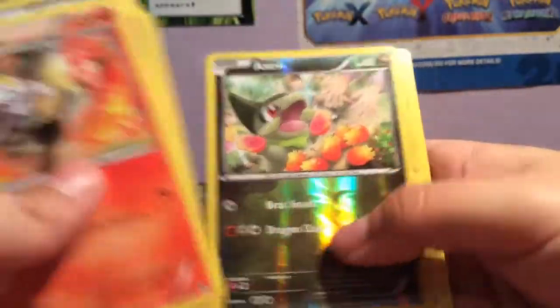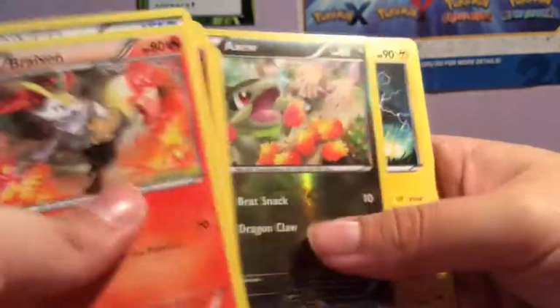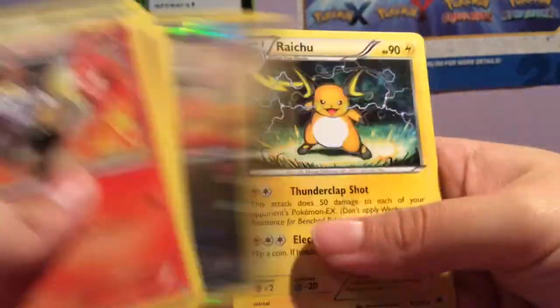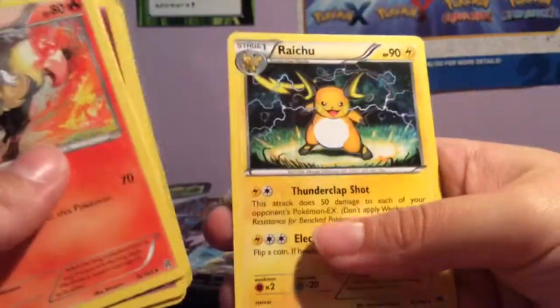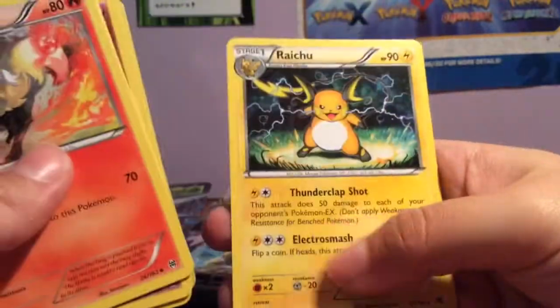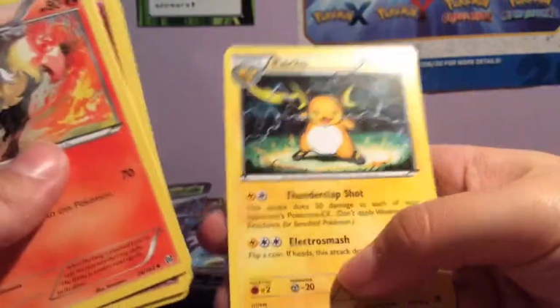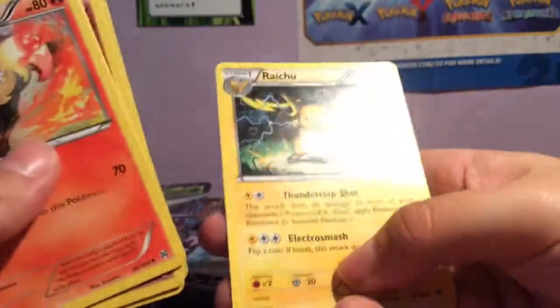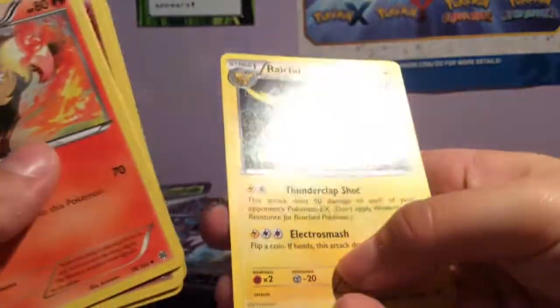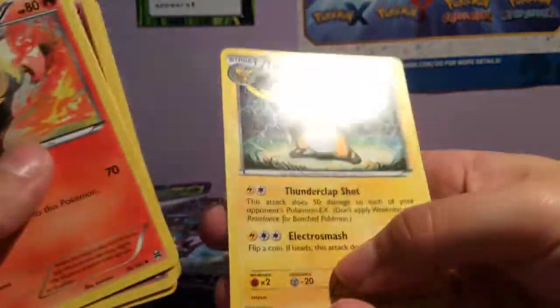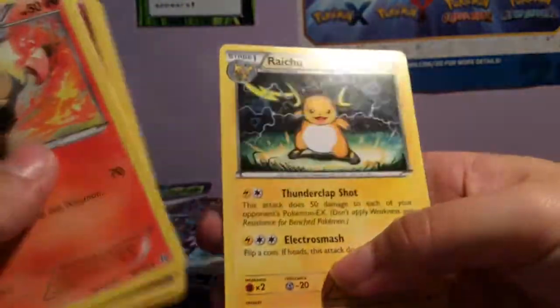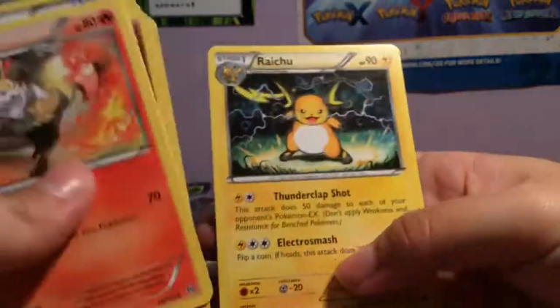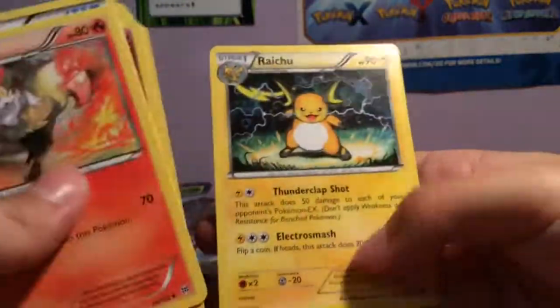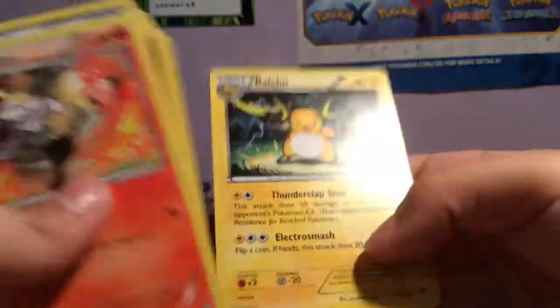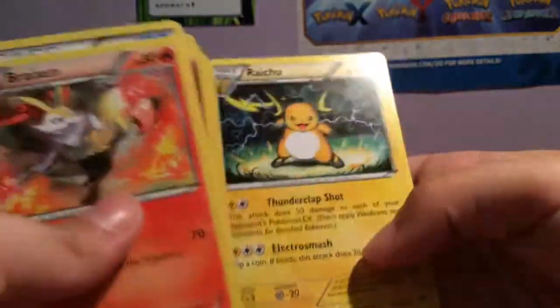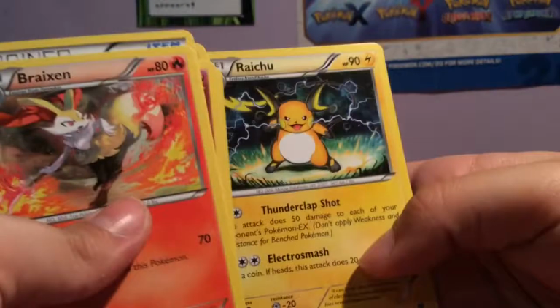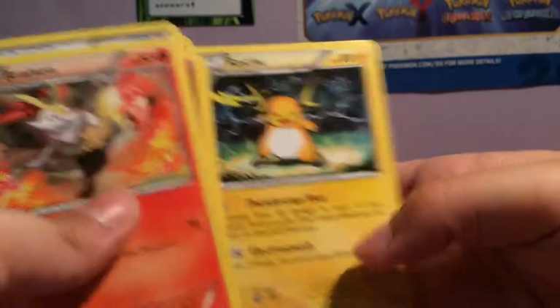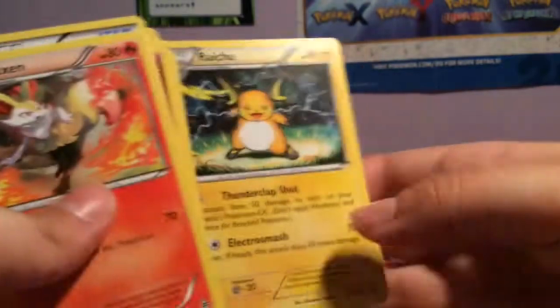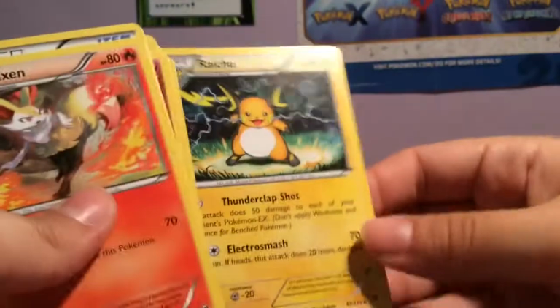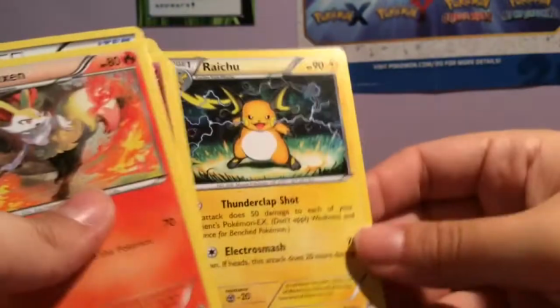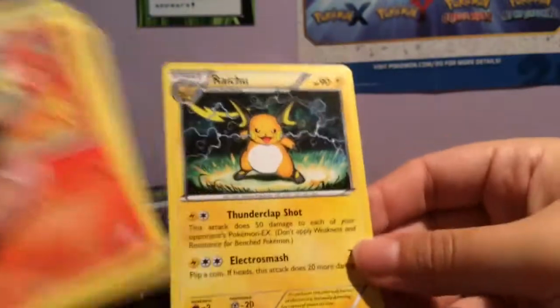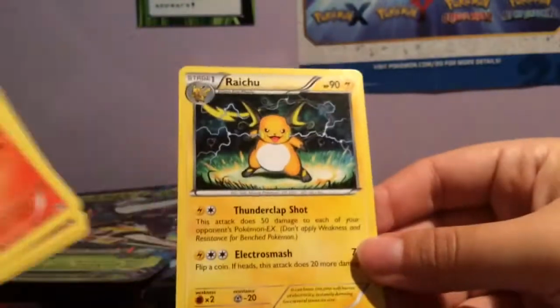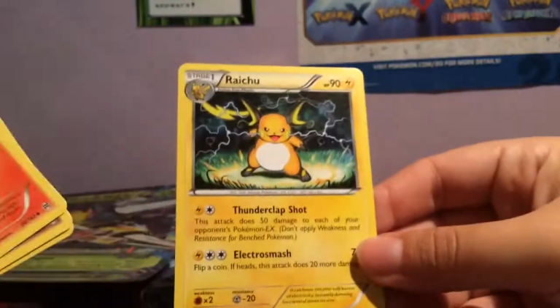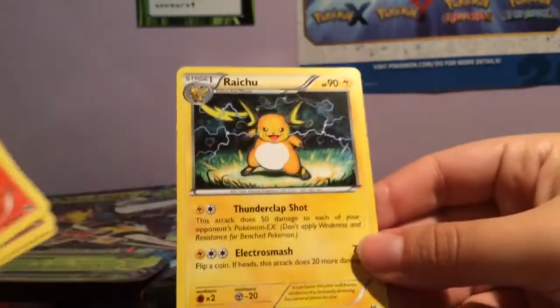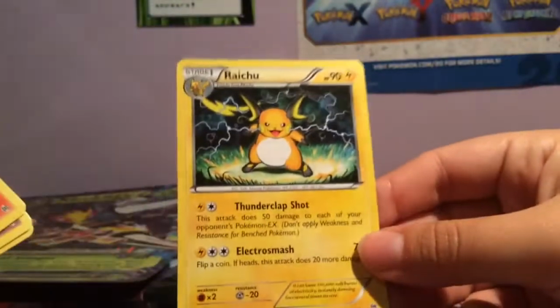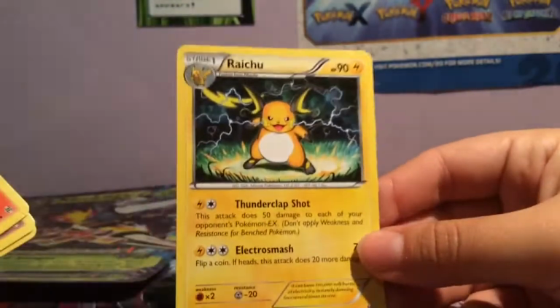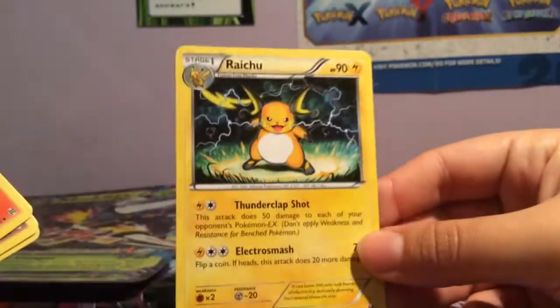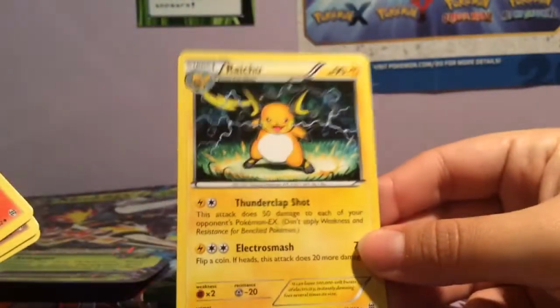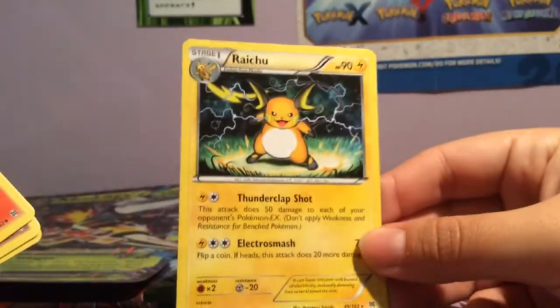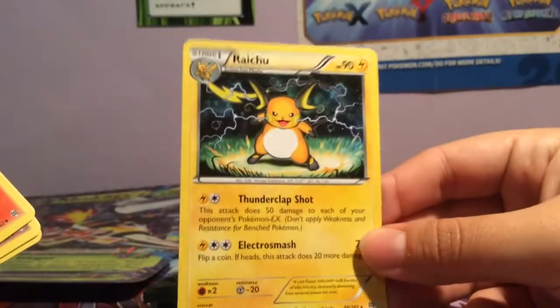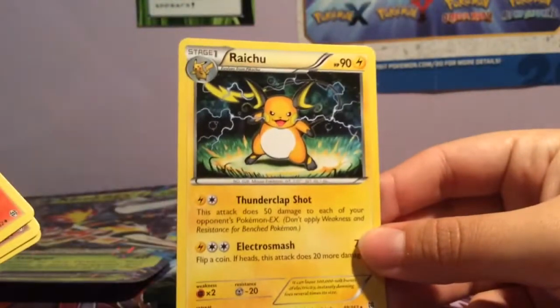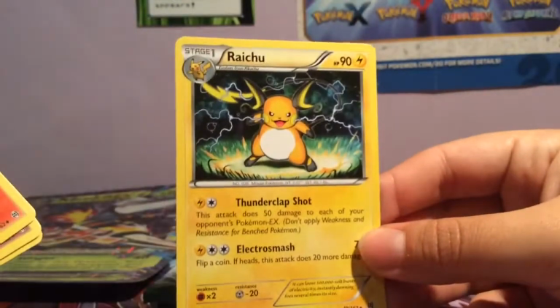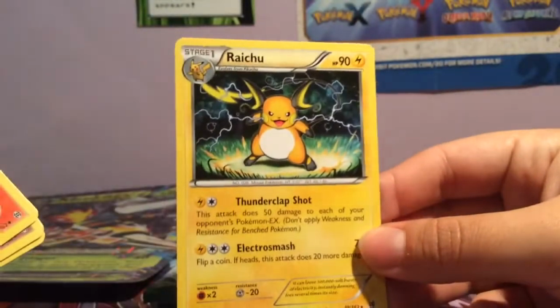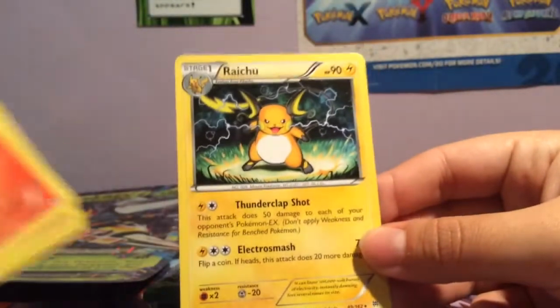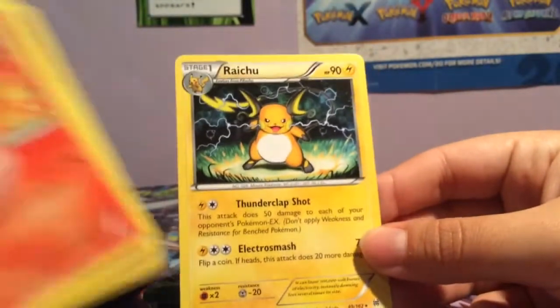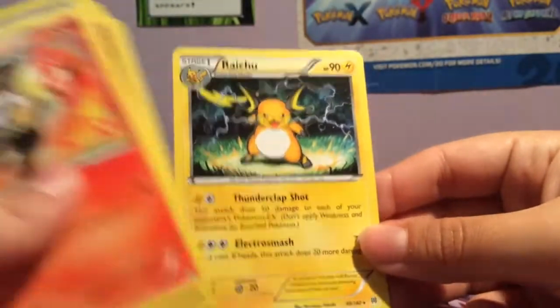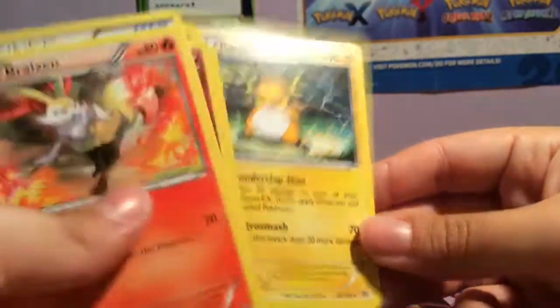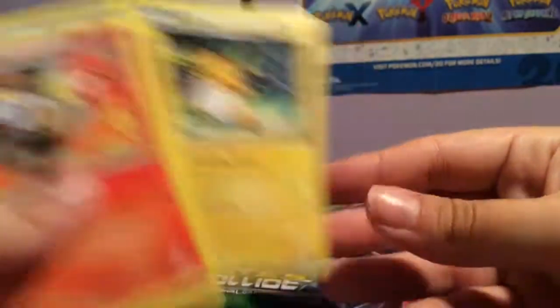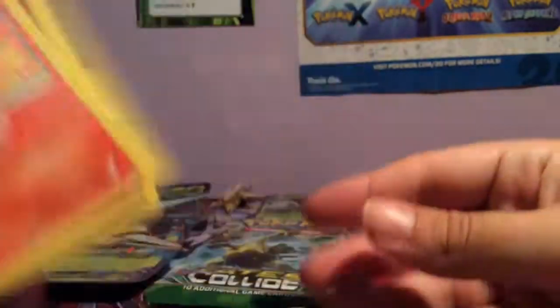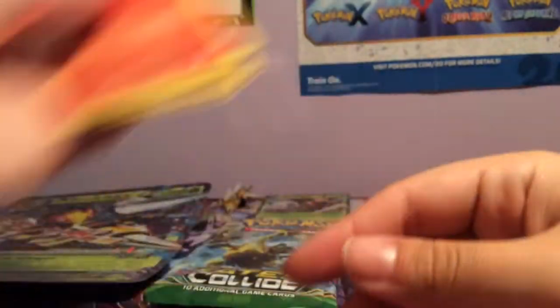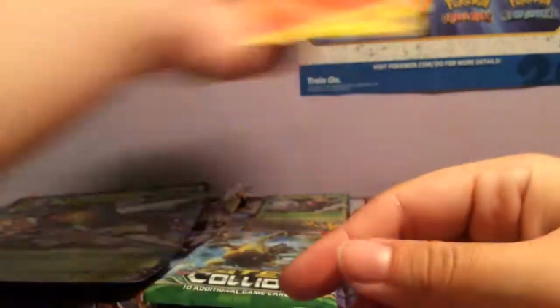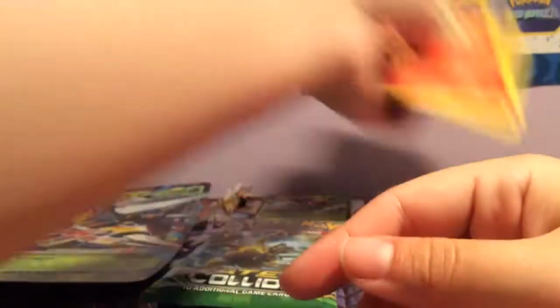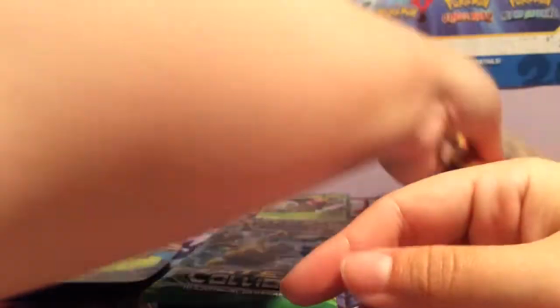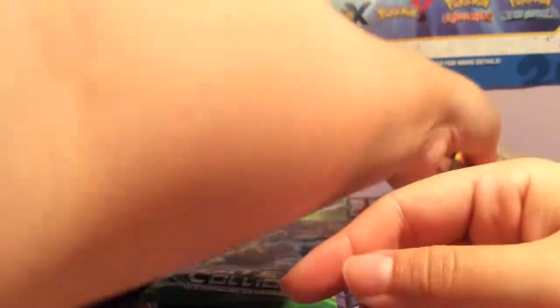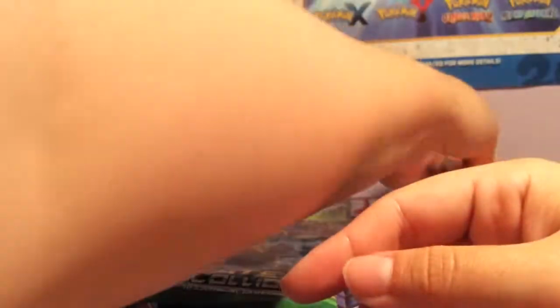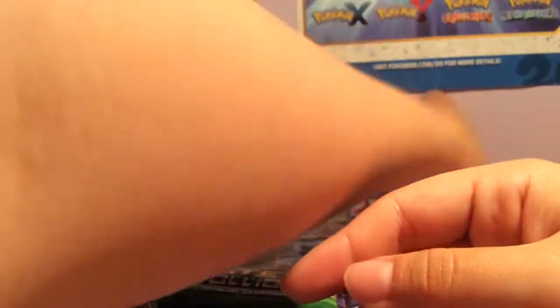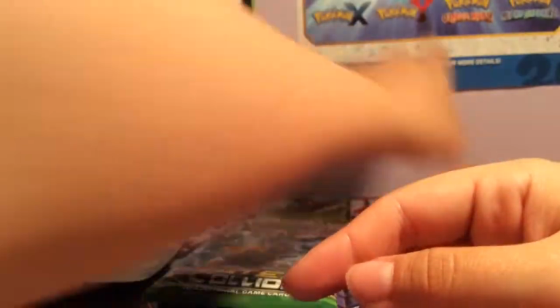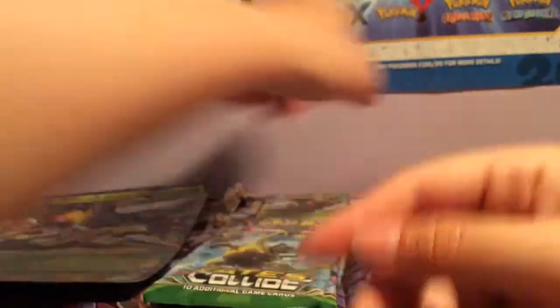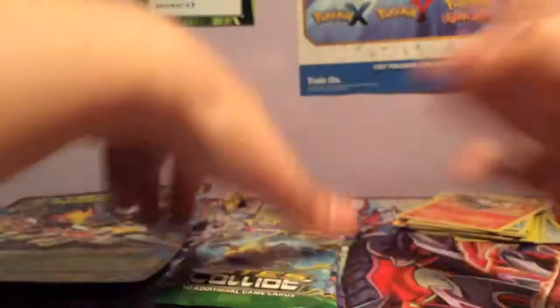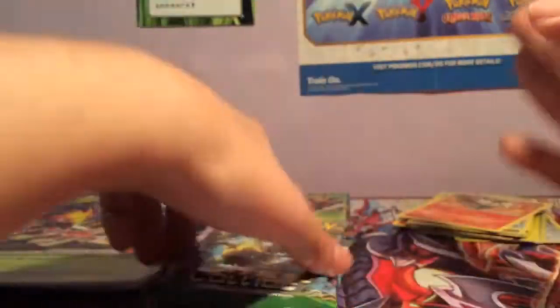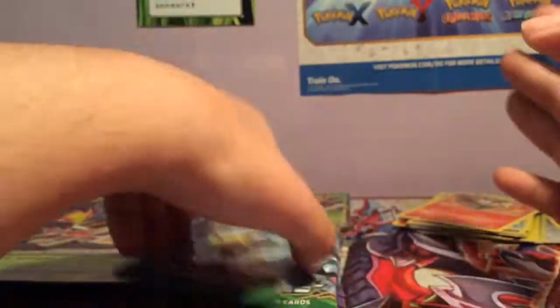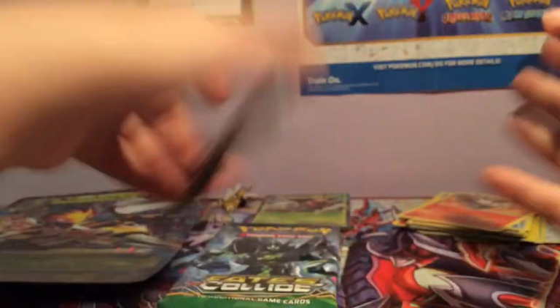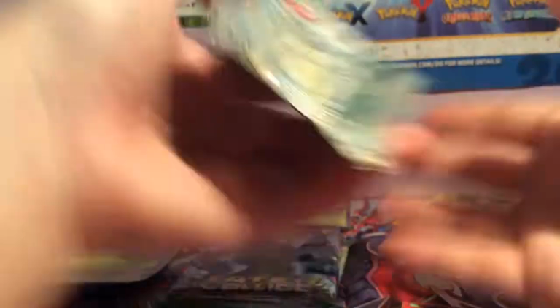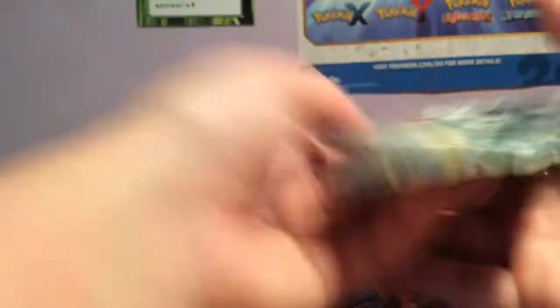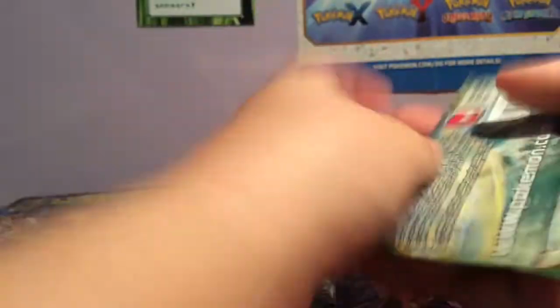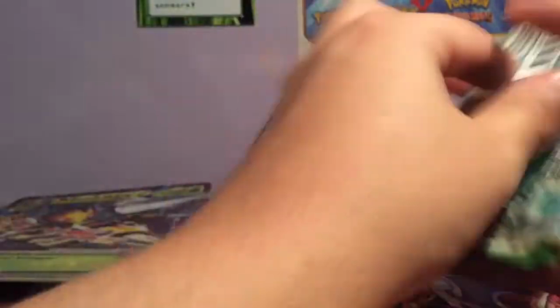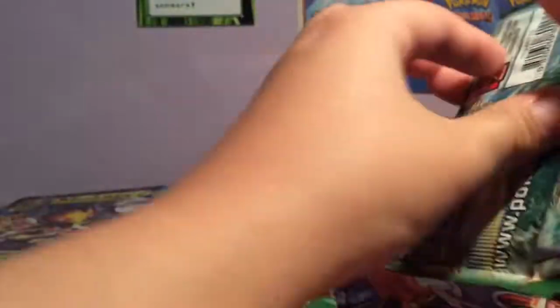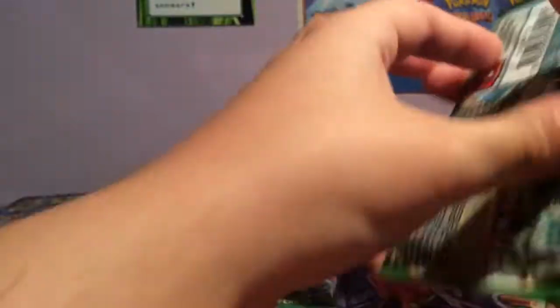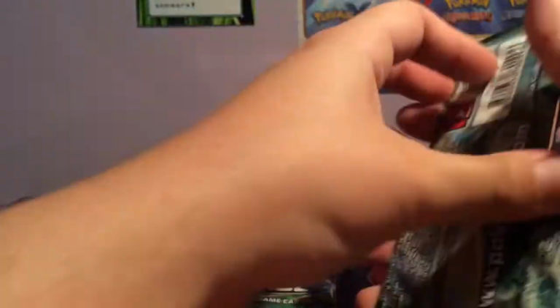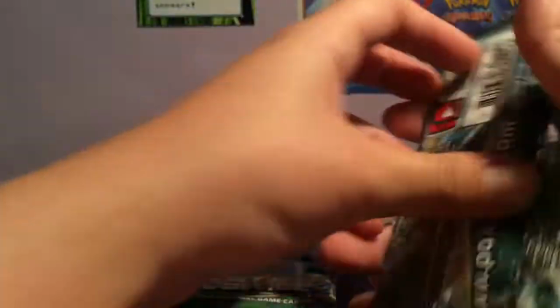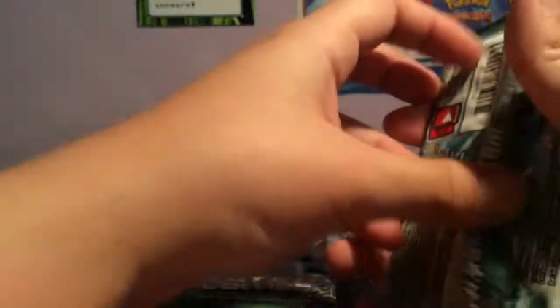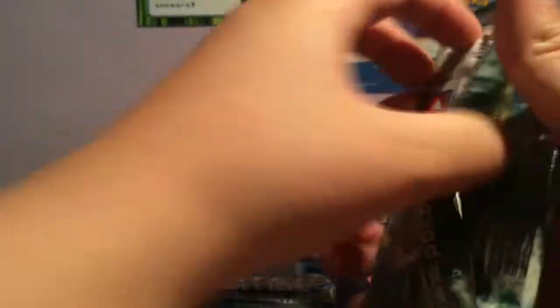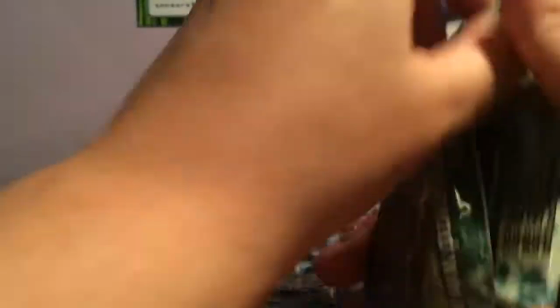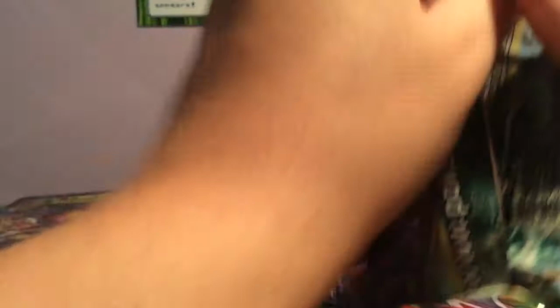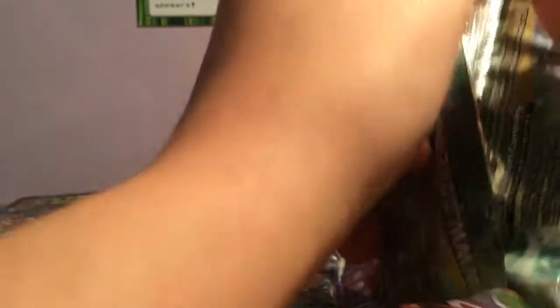Breakthrough pack — Raichu! Very nice, very nice. Raichu, even though it's not holo, it's still beautiful.